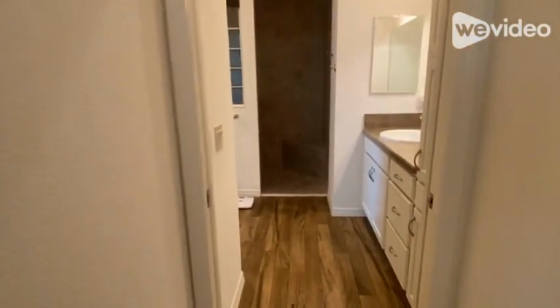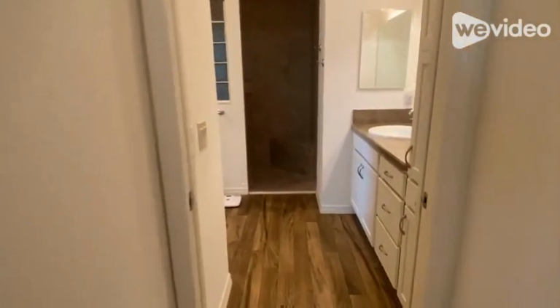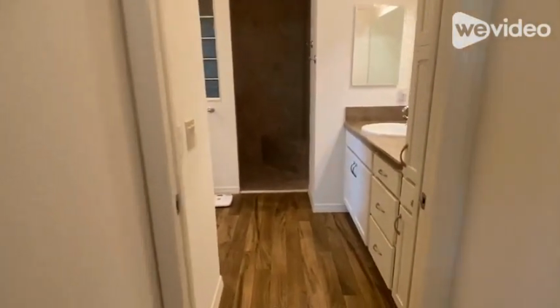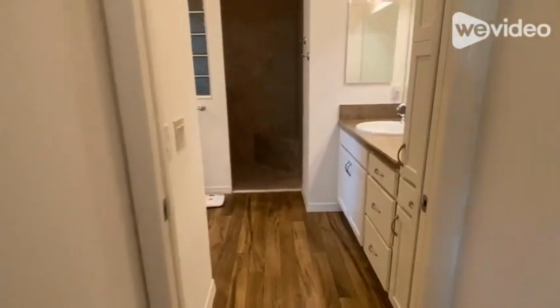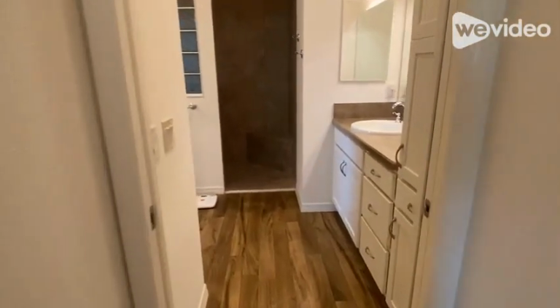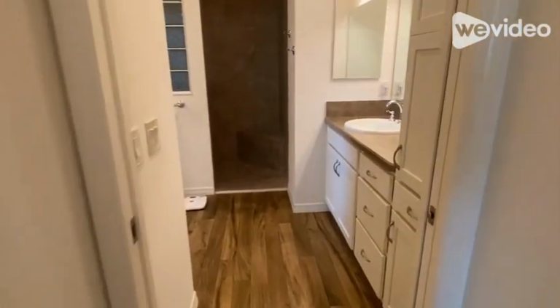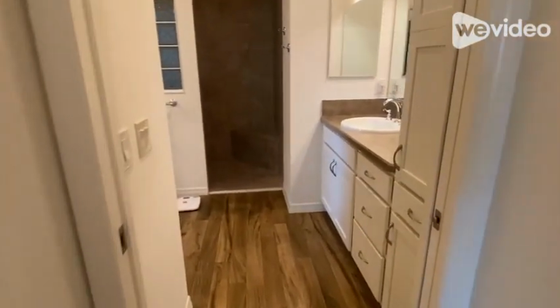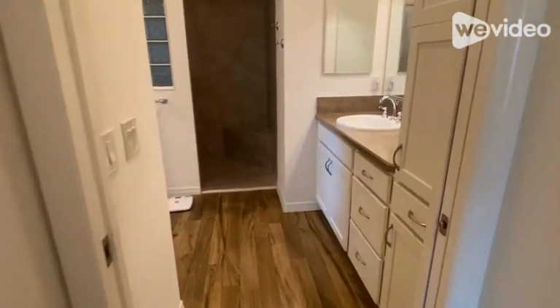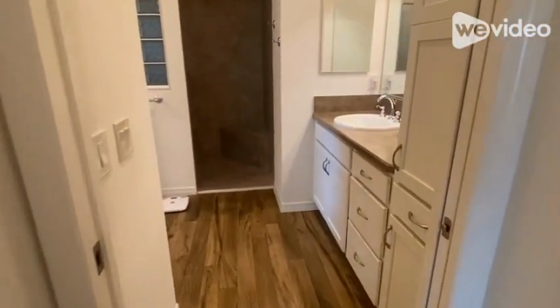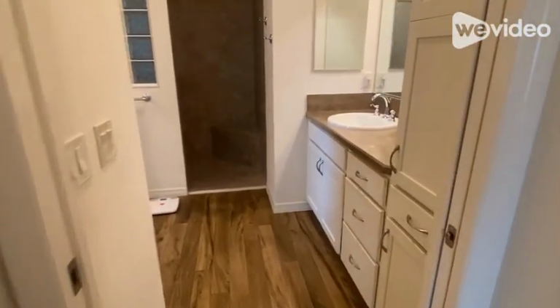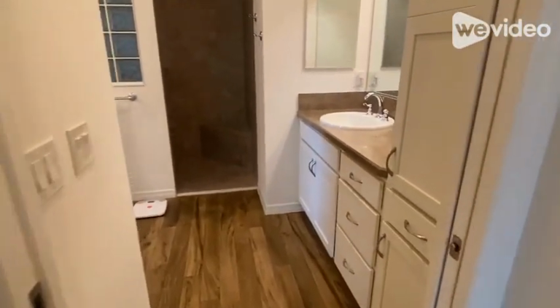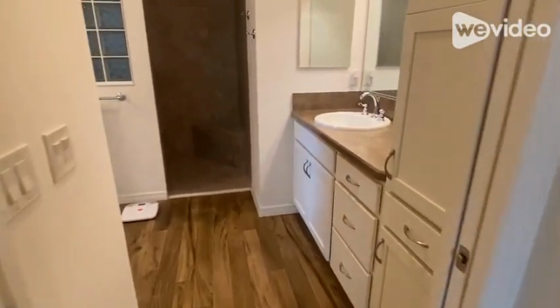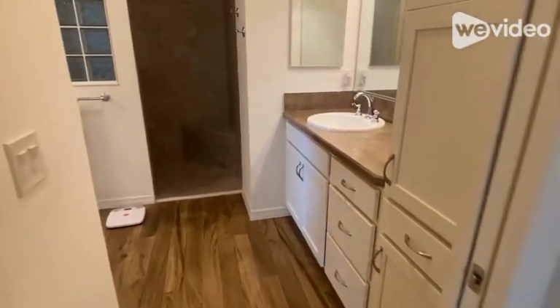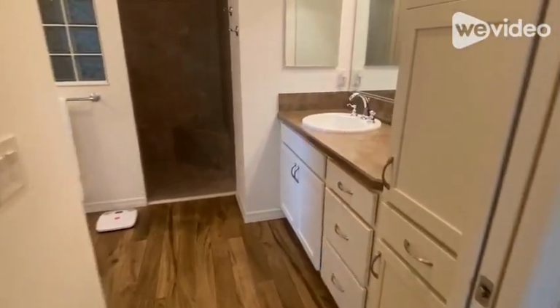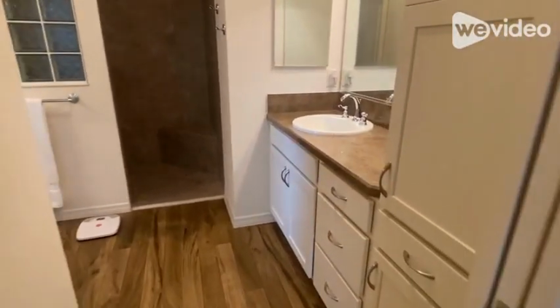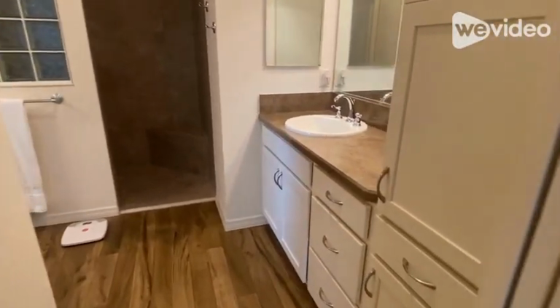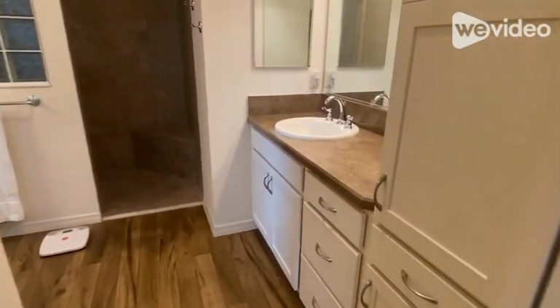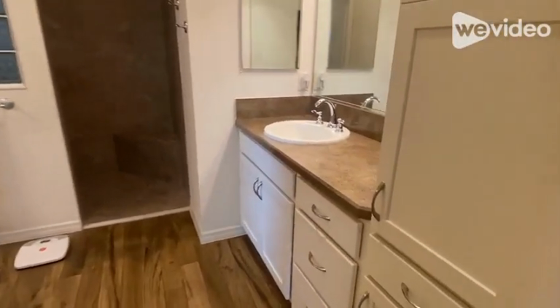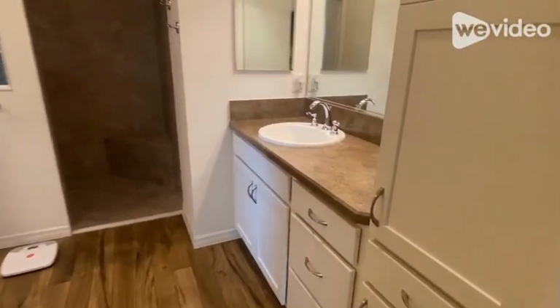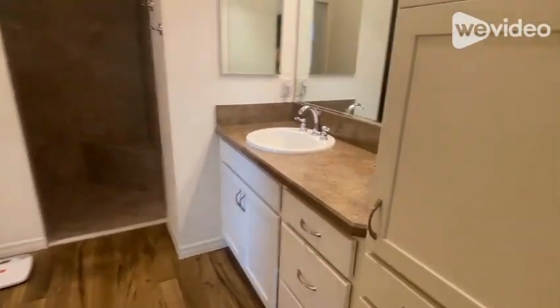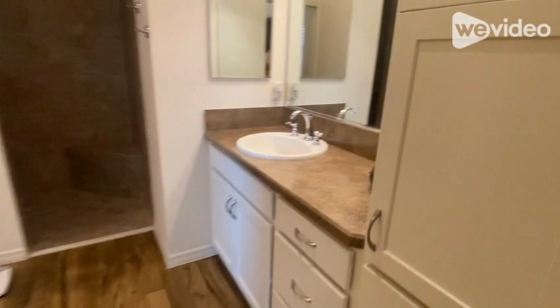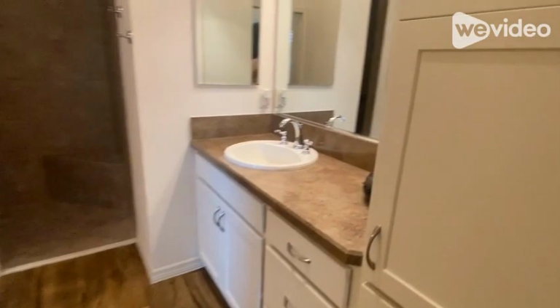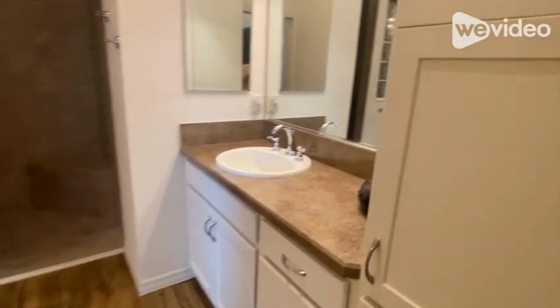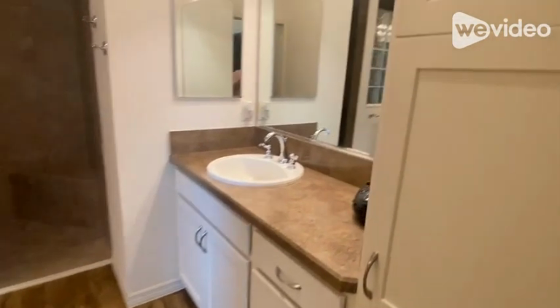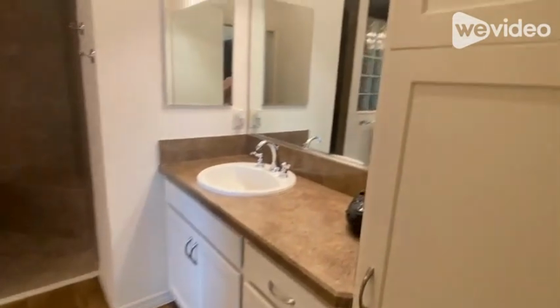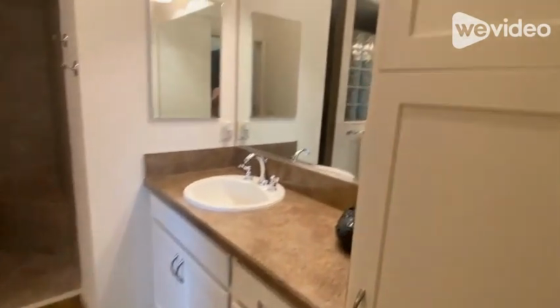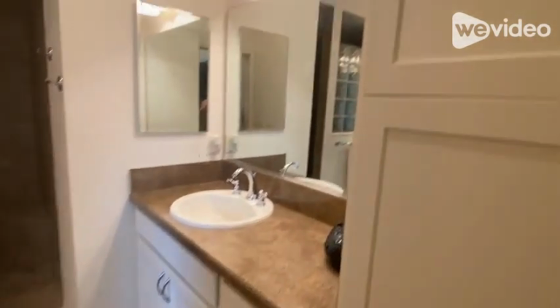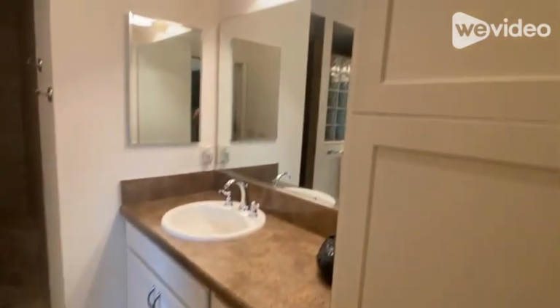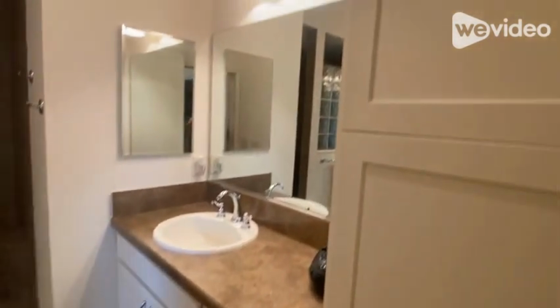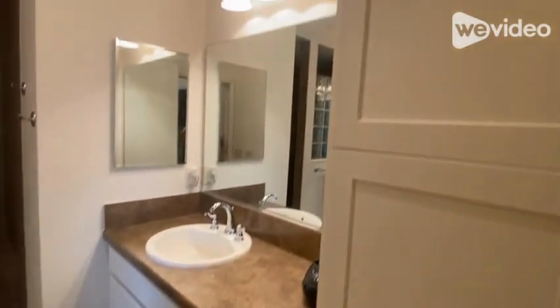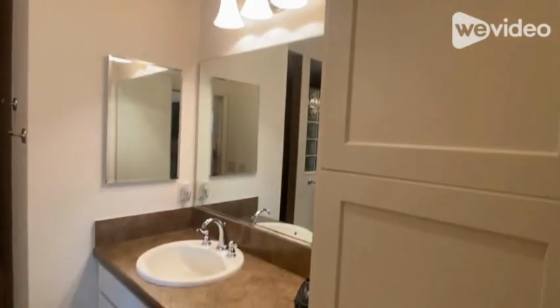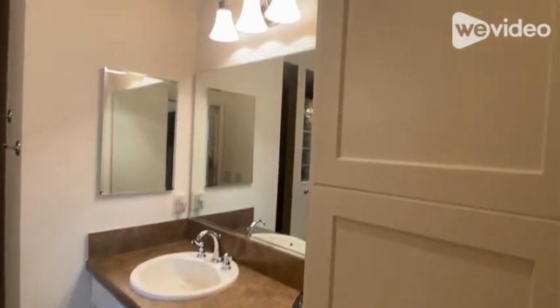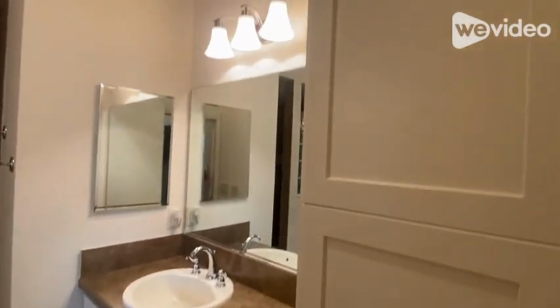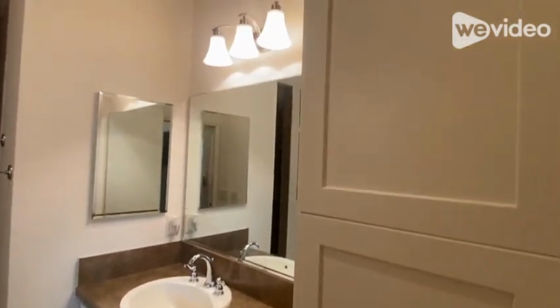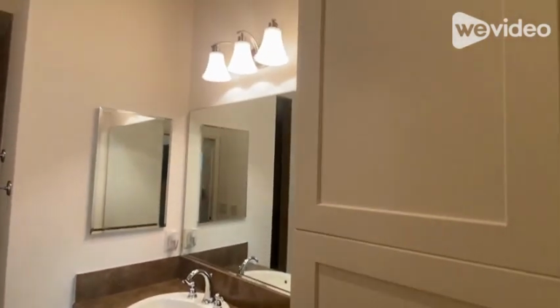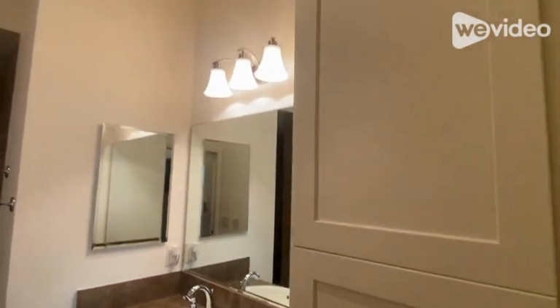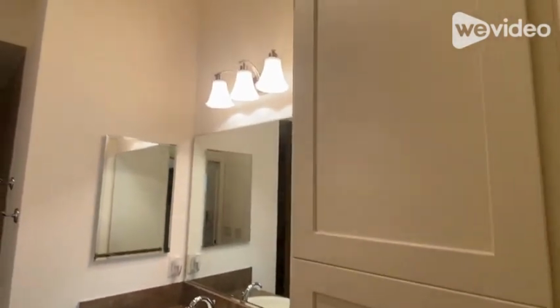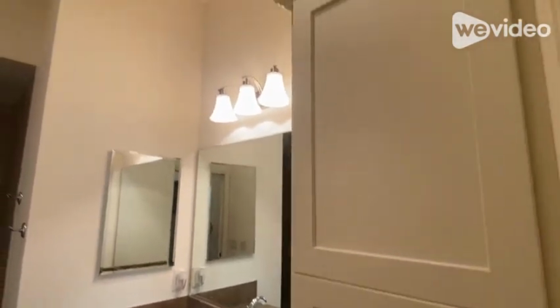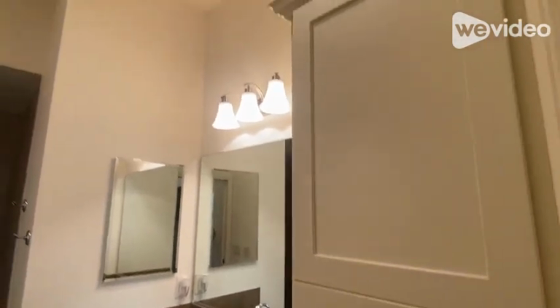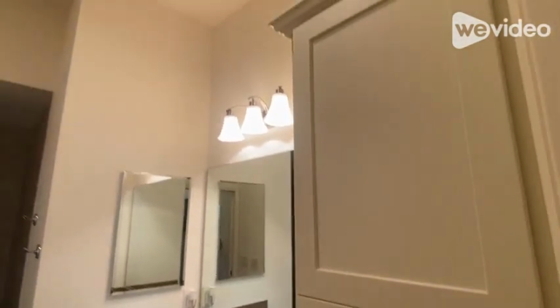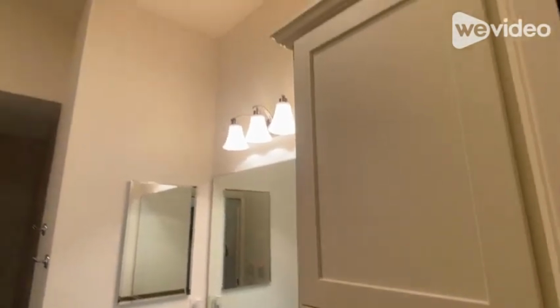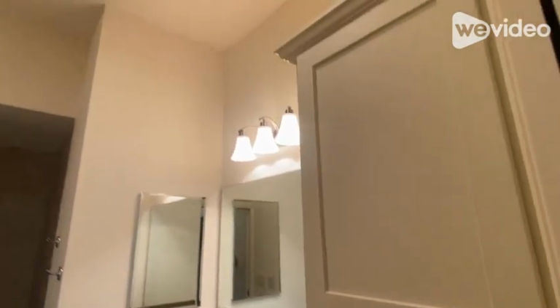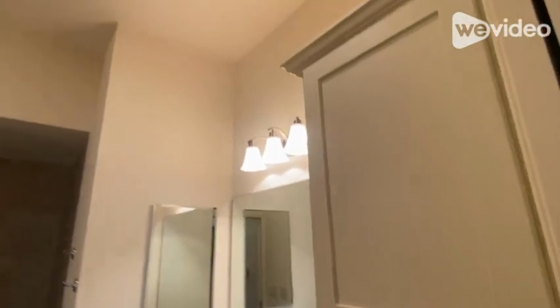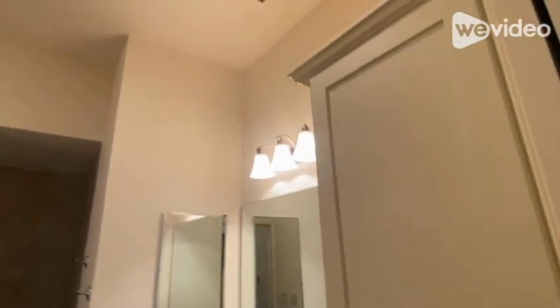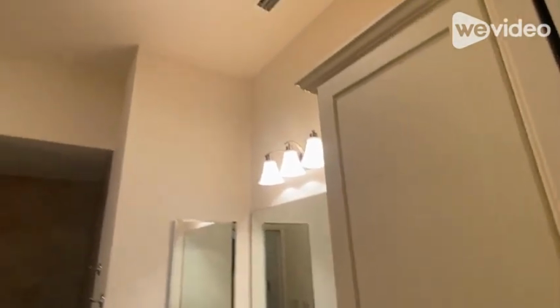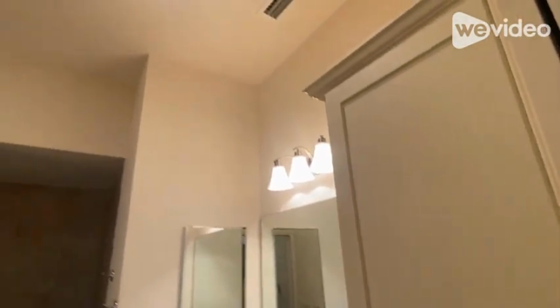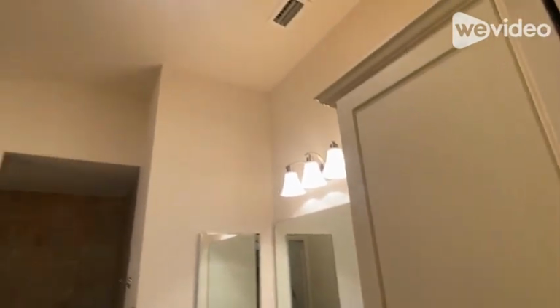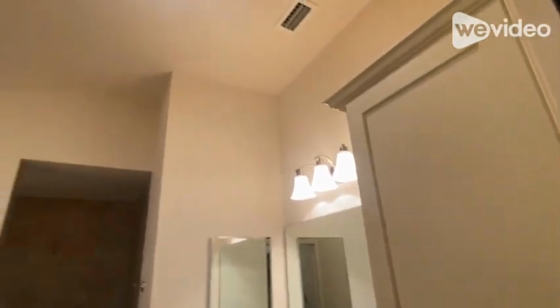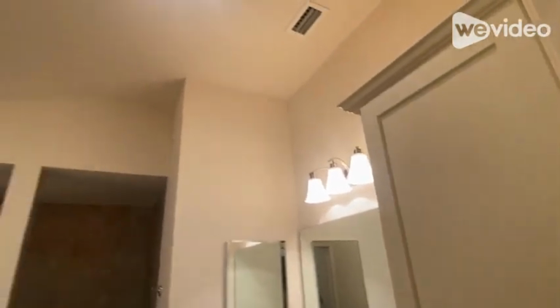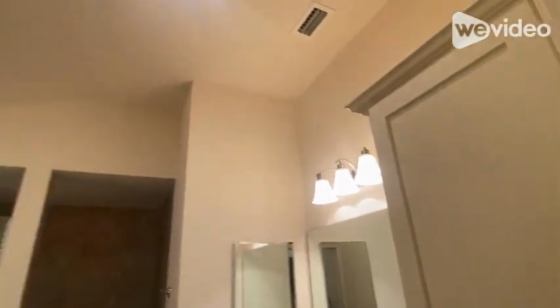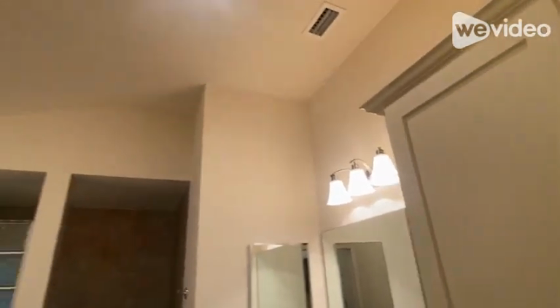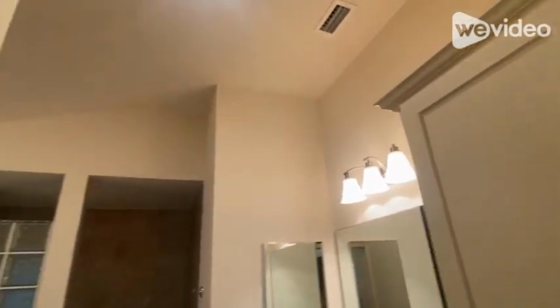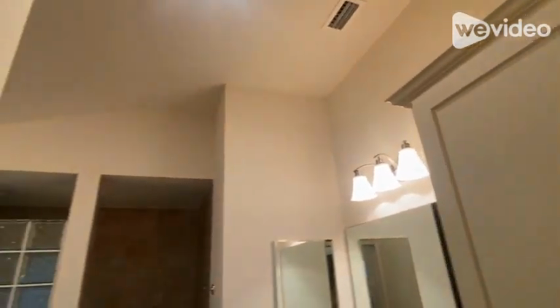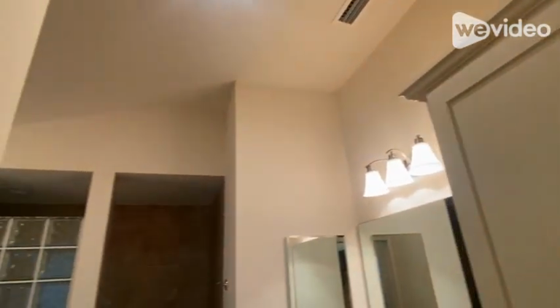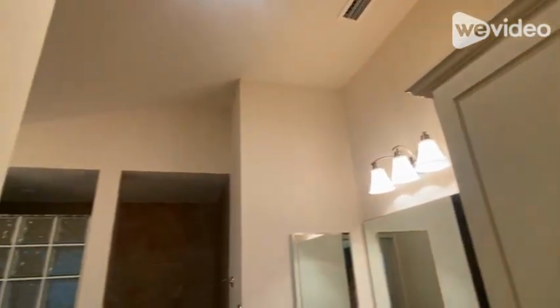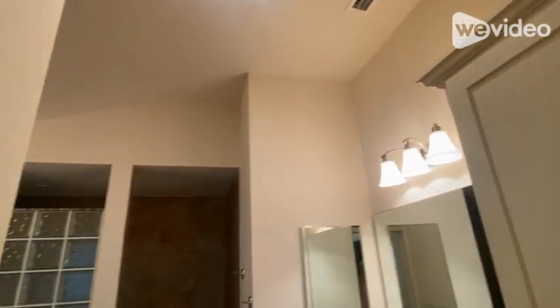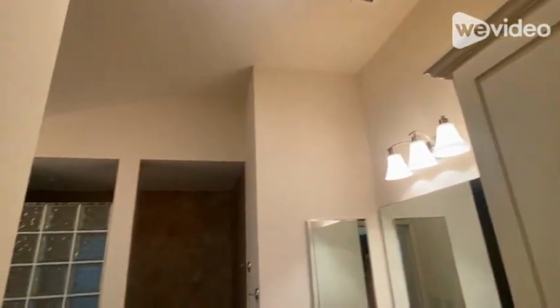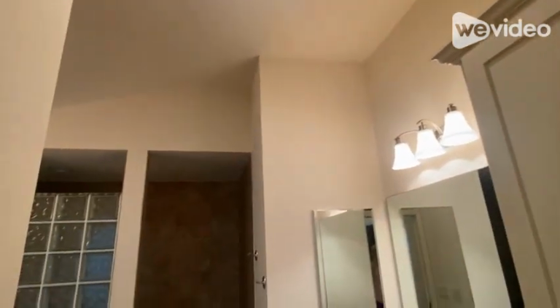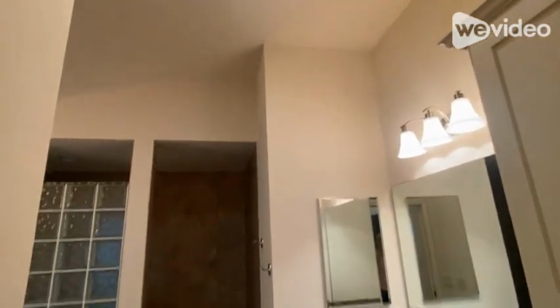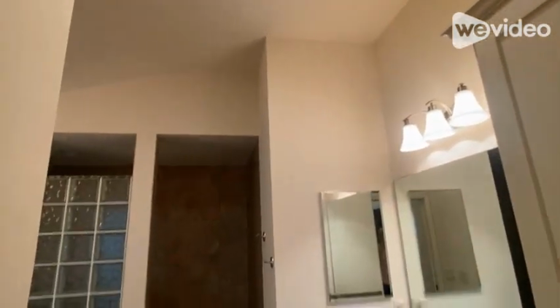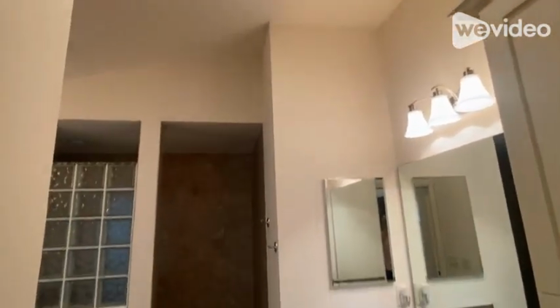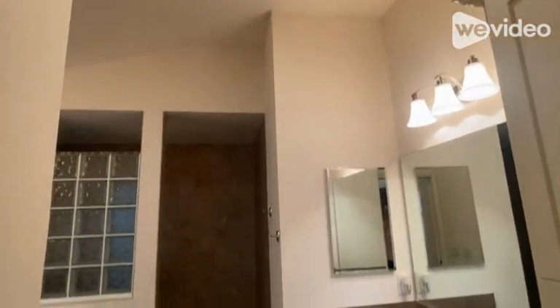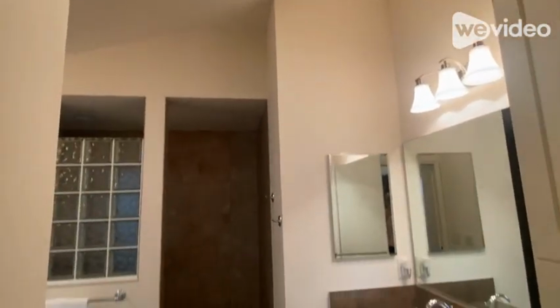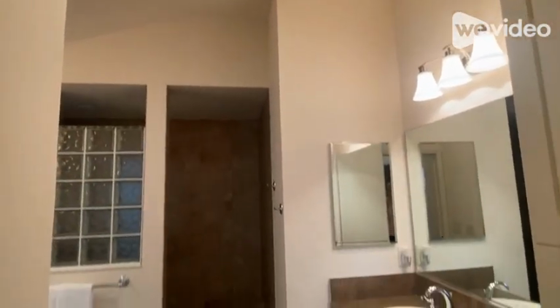The master bathroom features dual cabinets and sinks, a walk-in Roman shower, and a separate commode room.